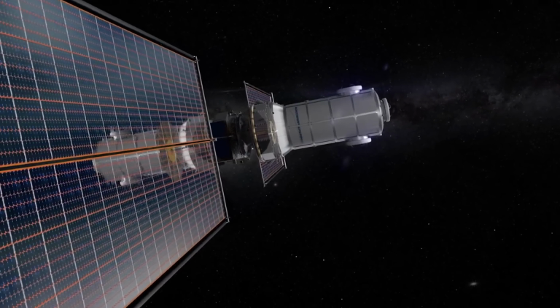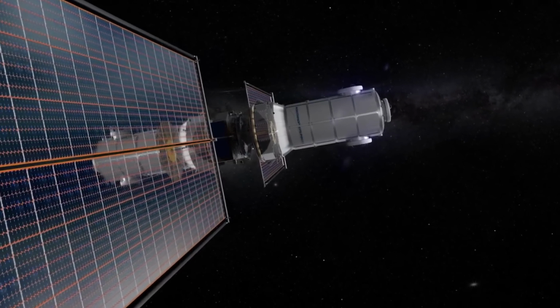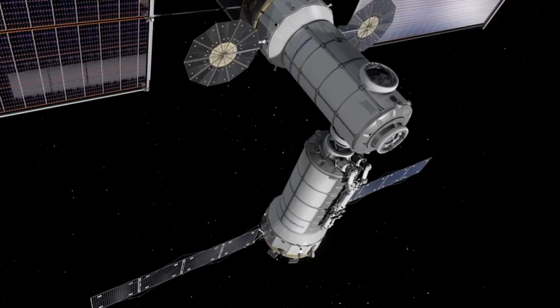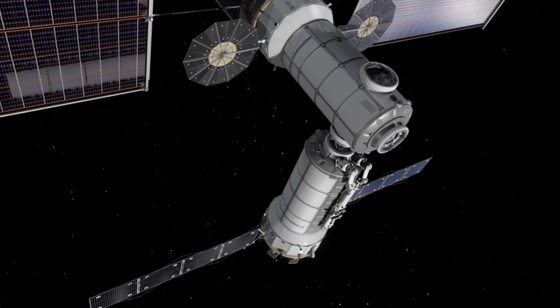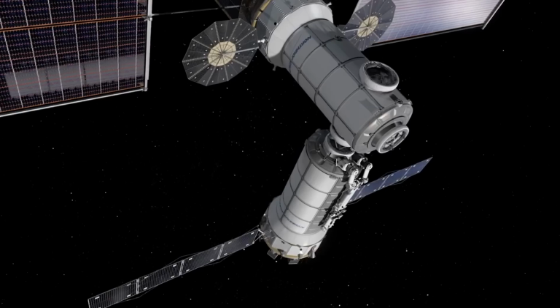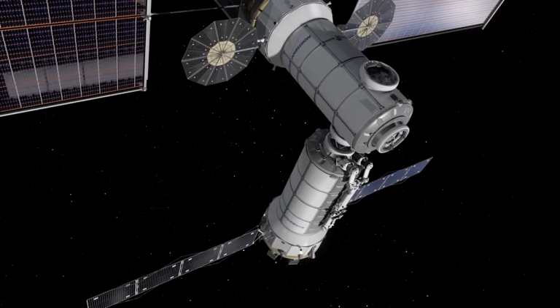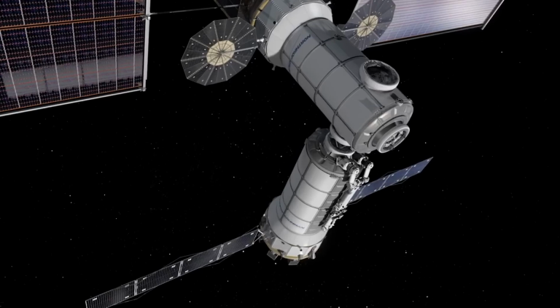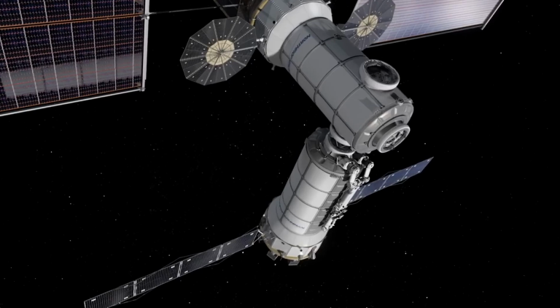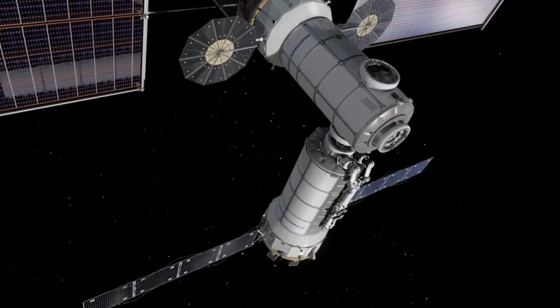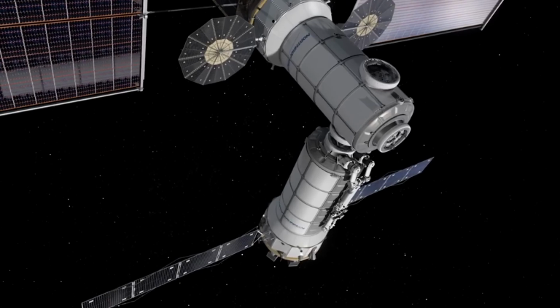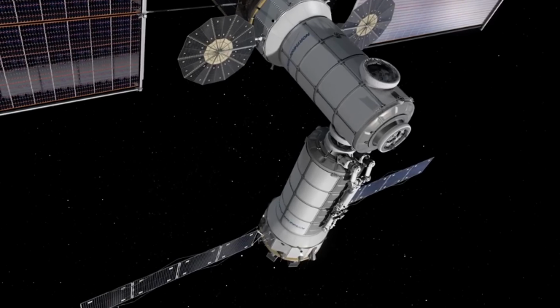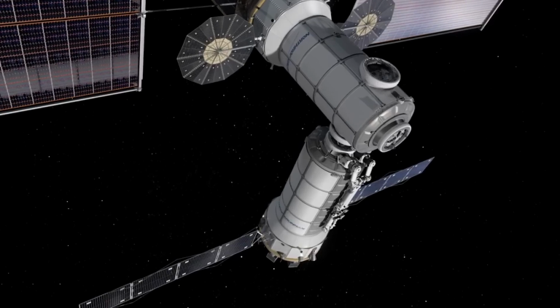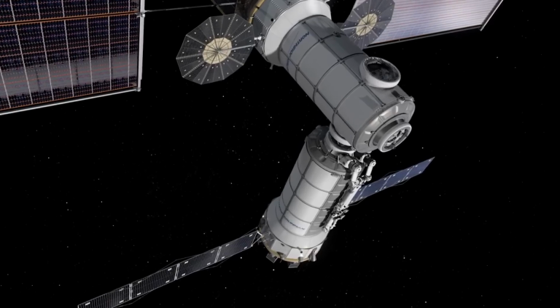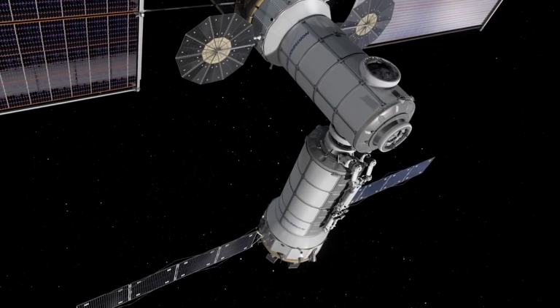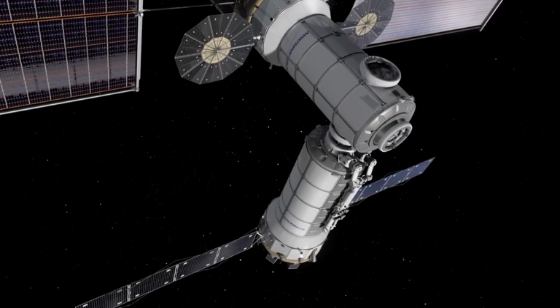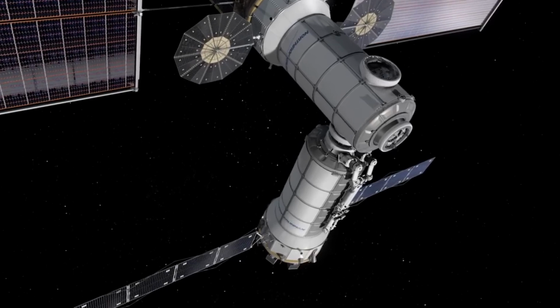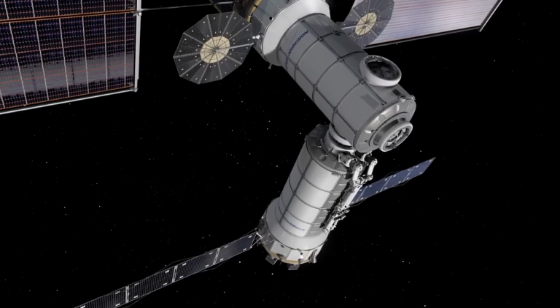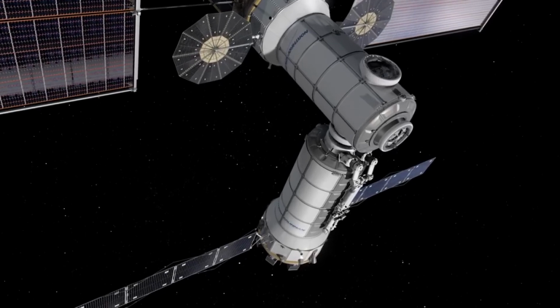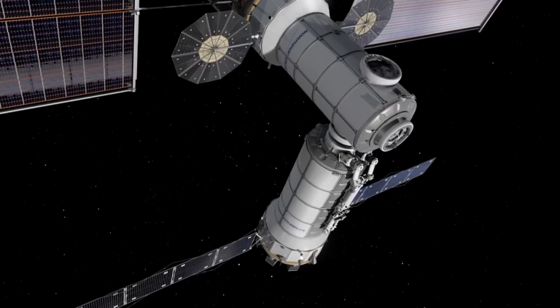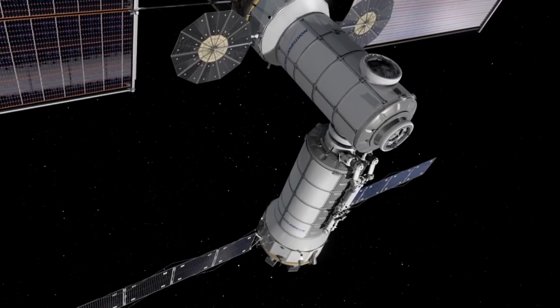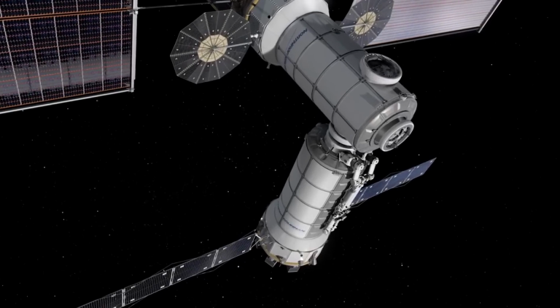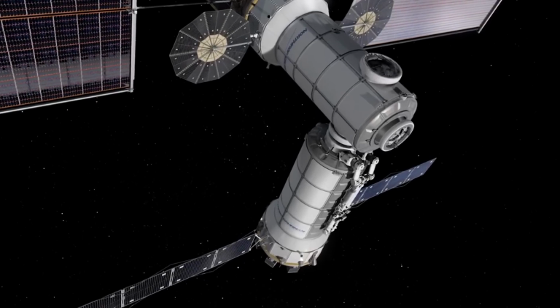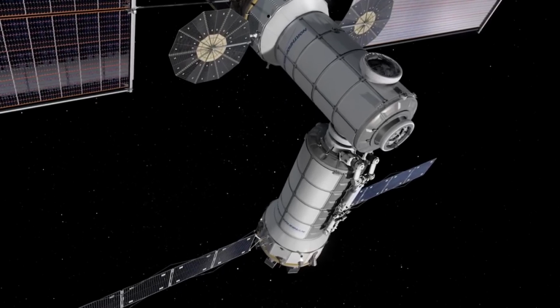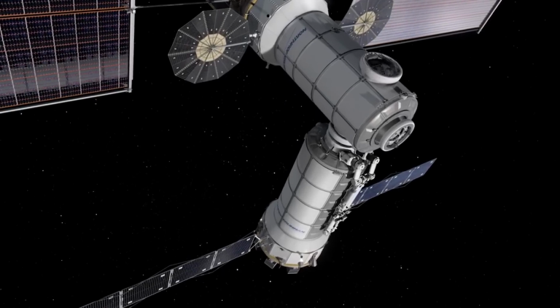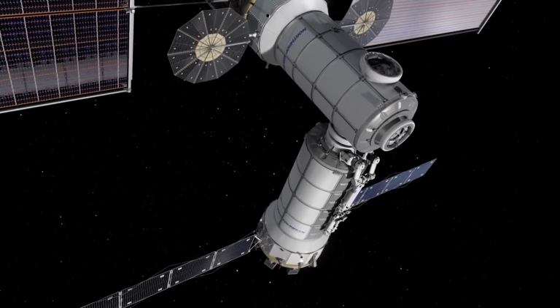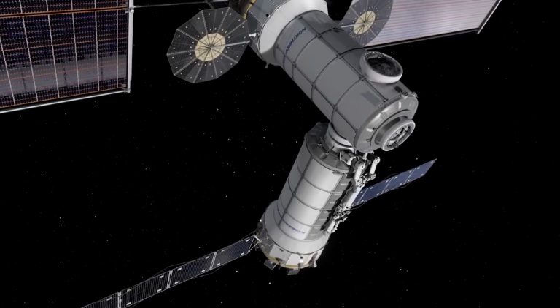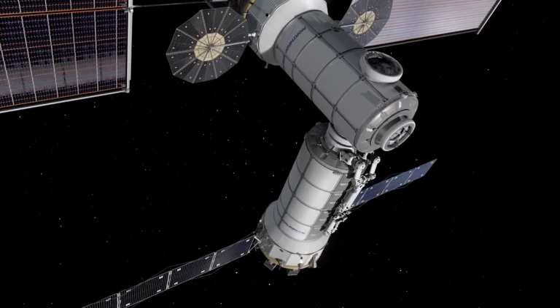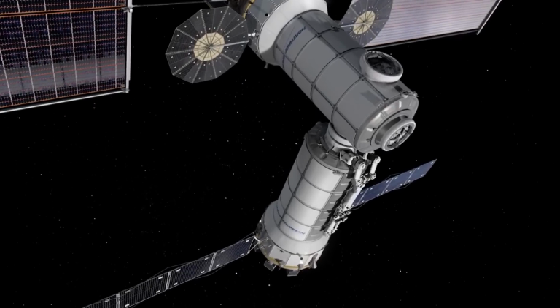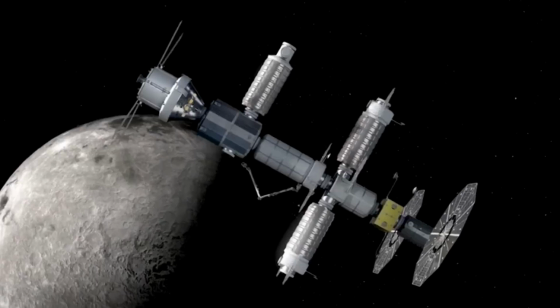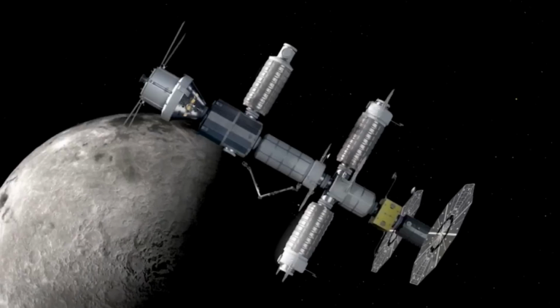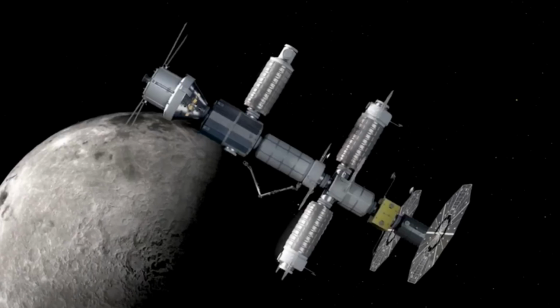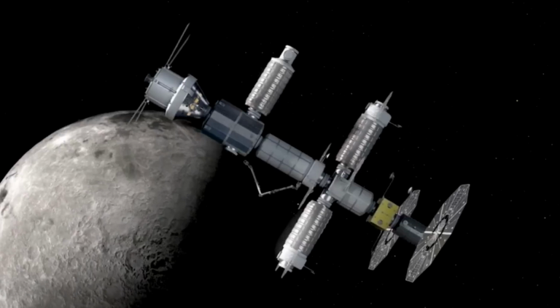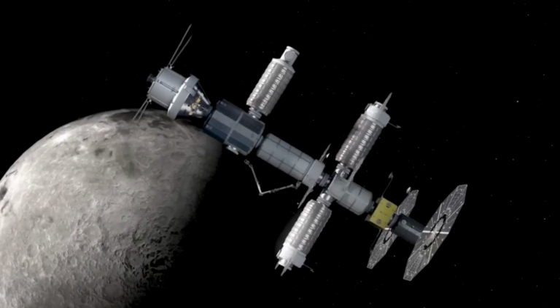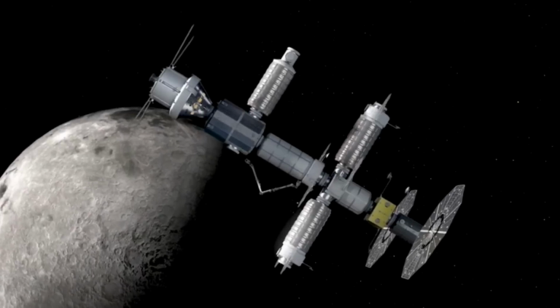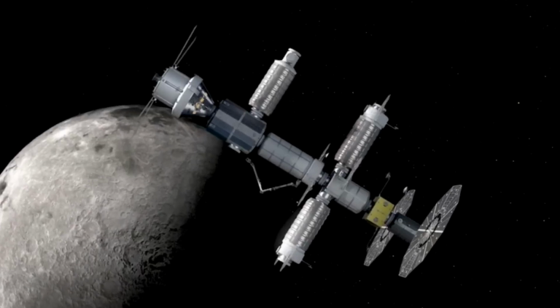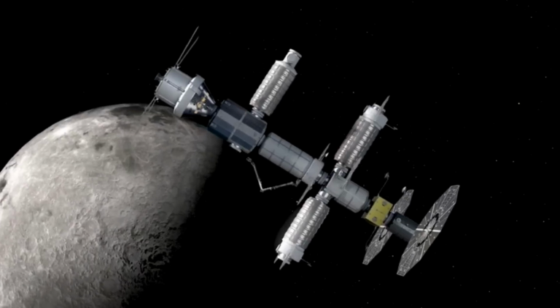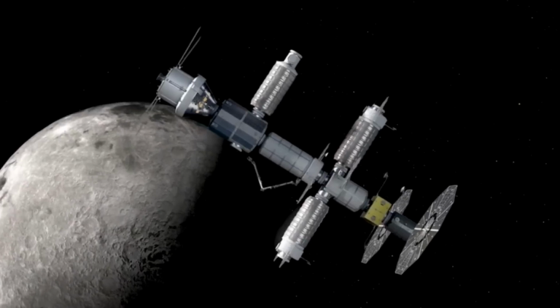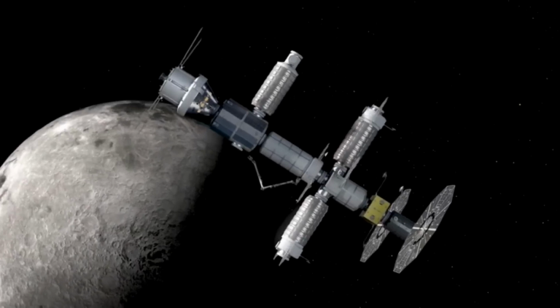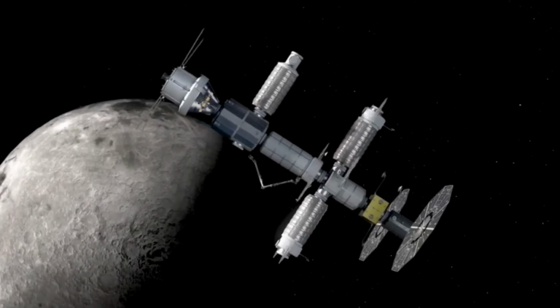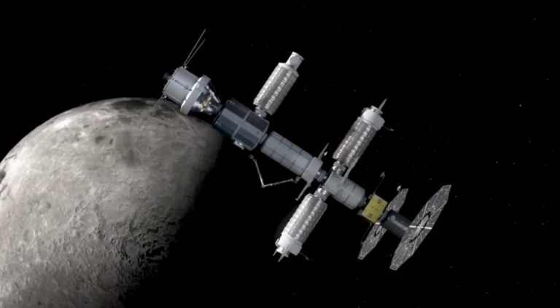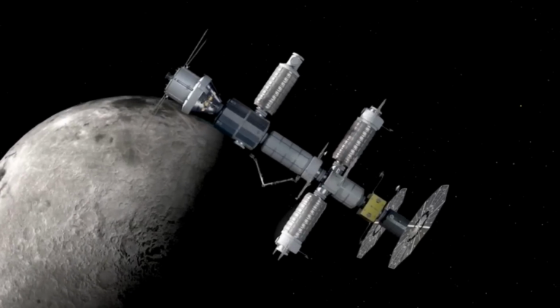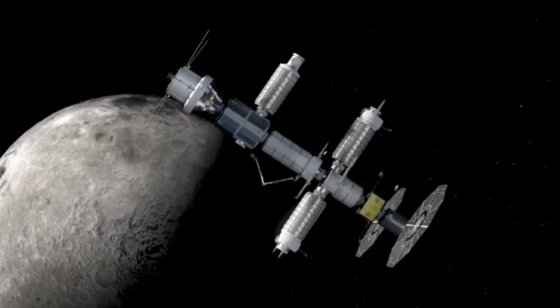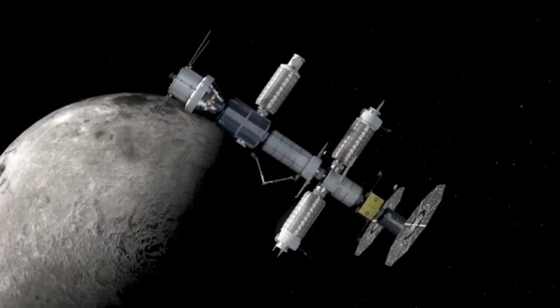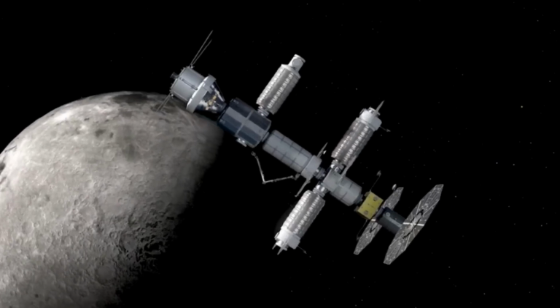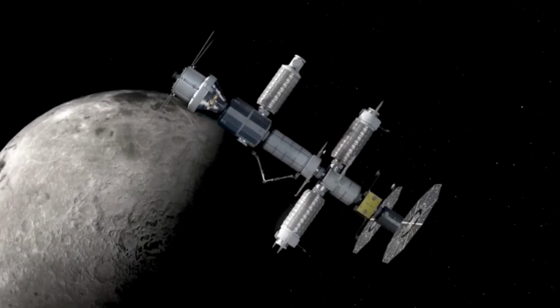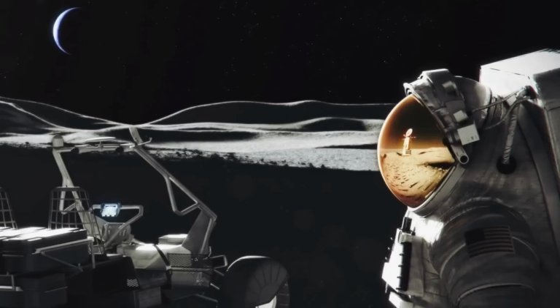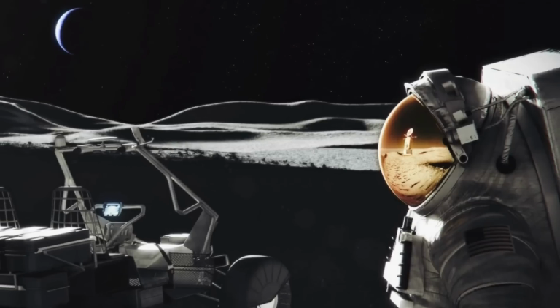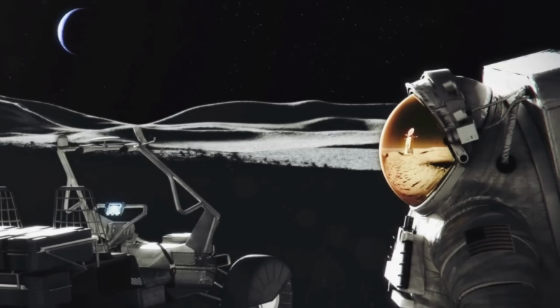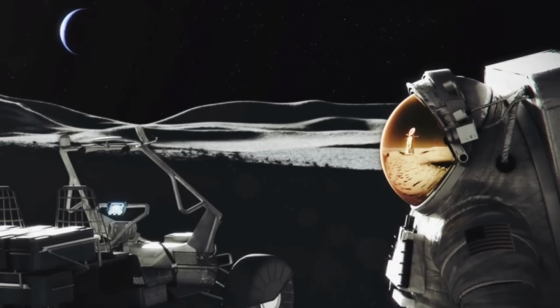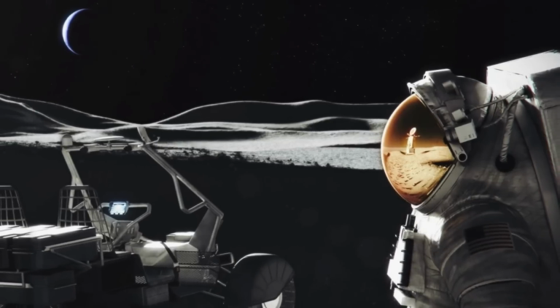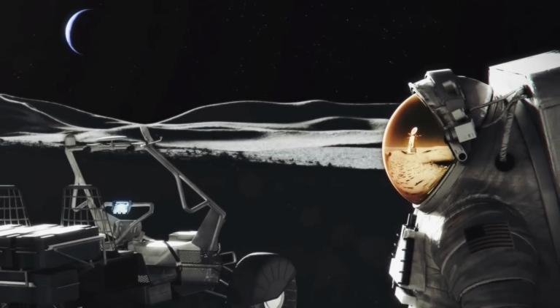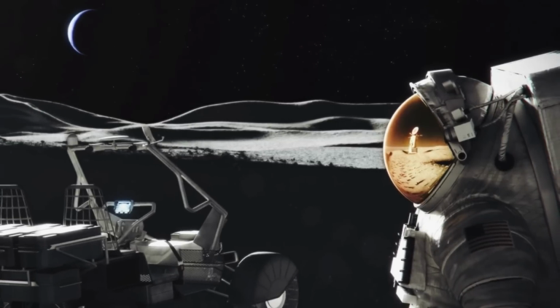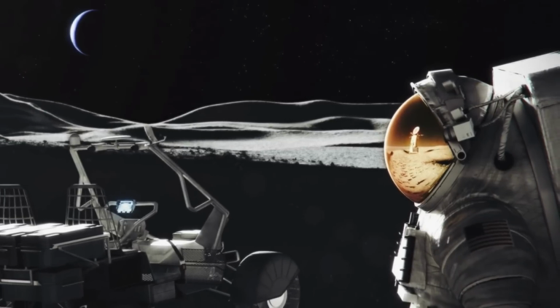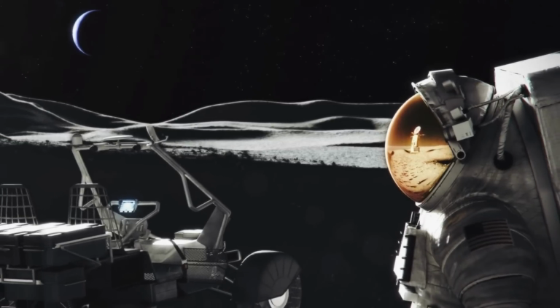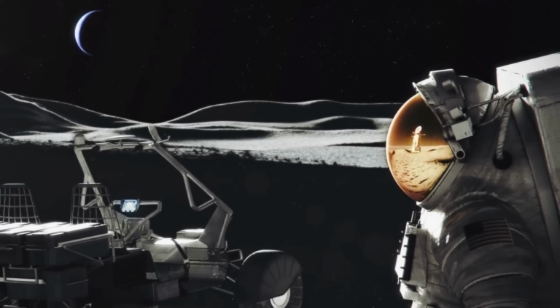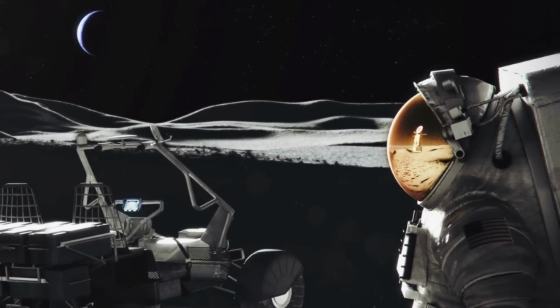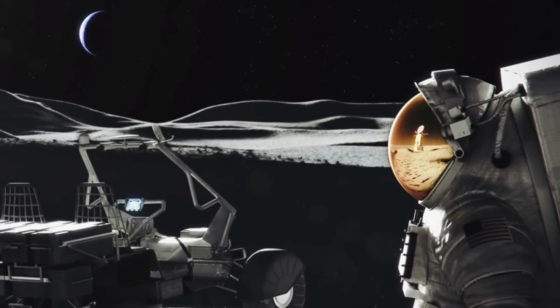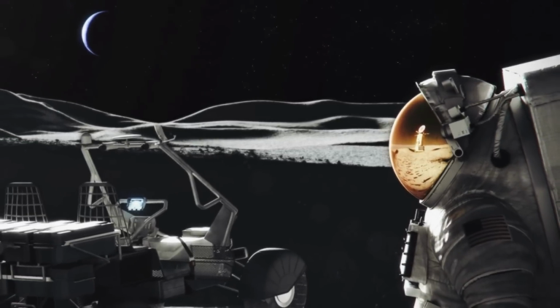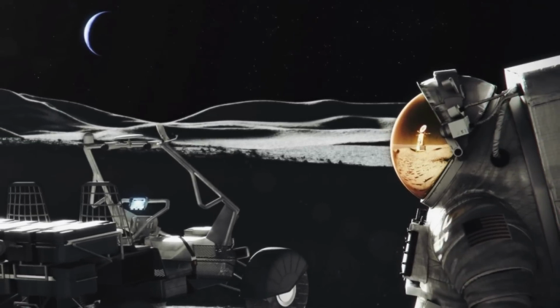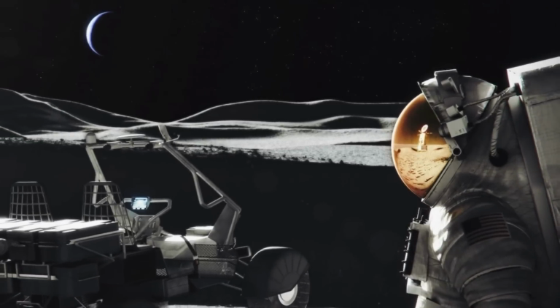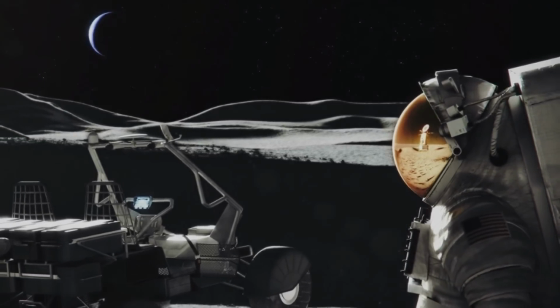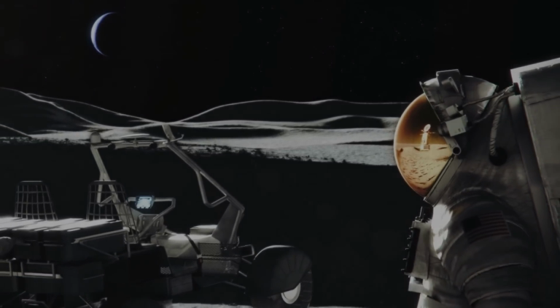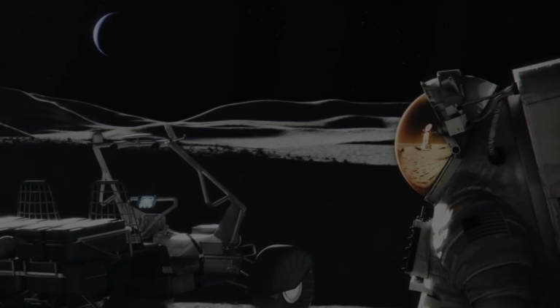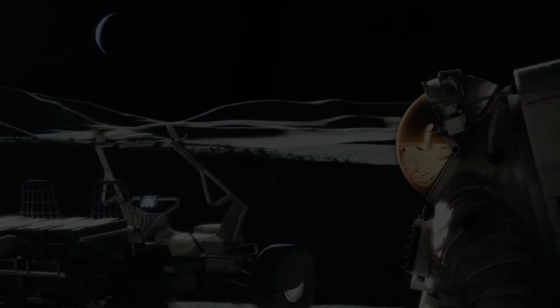Here I'll go more in-depth into the future timeline of Gateway, recent progress that's been made, what to expect in the coming weeks, and more.